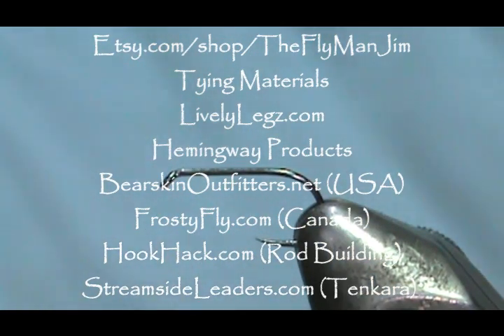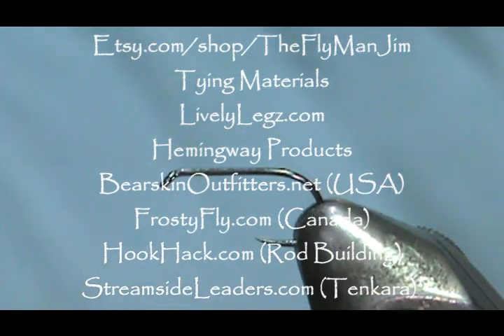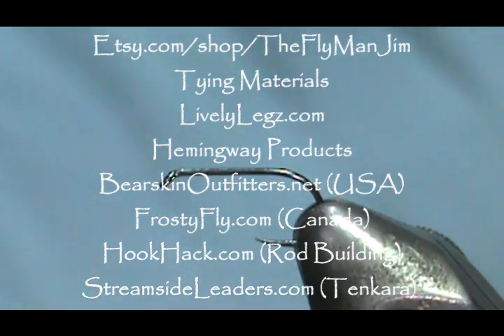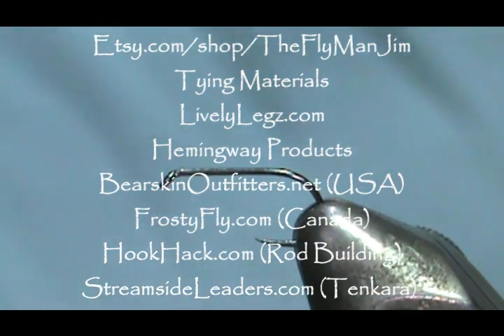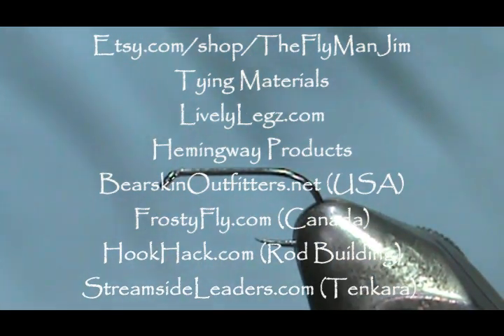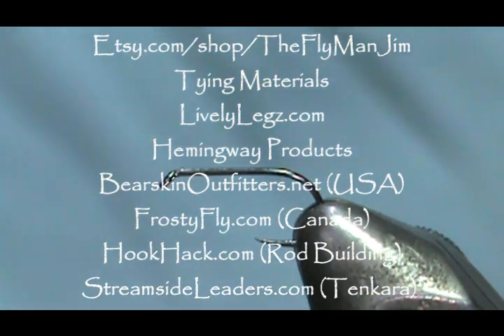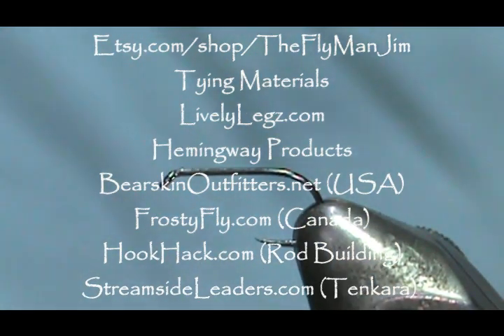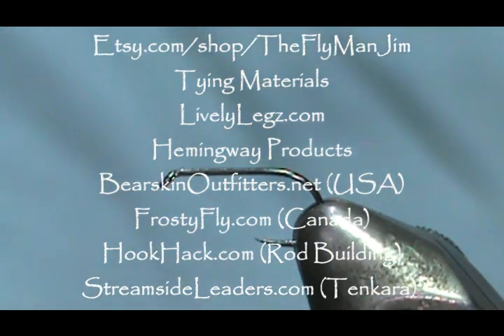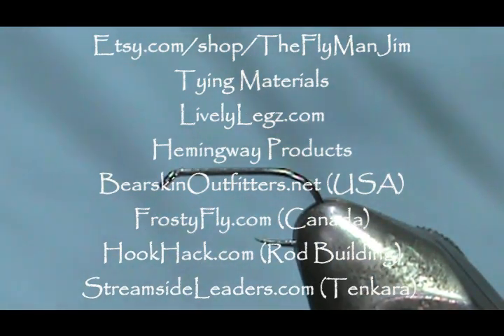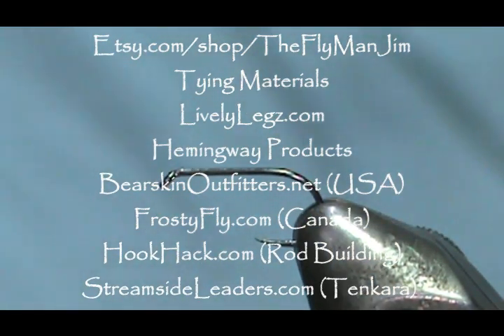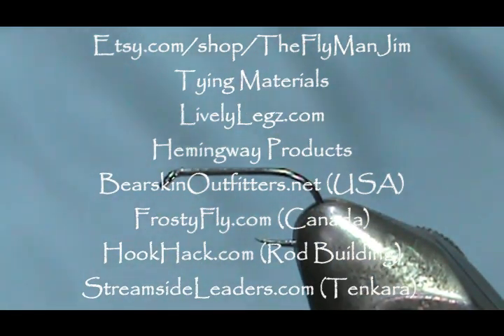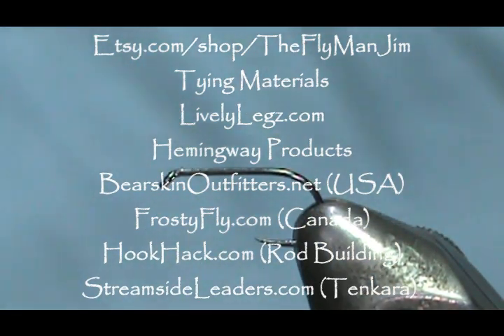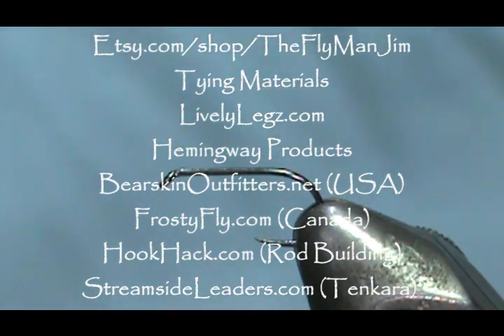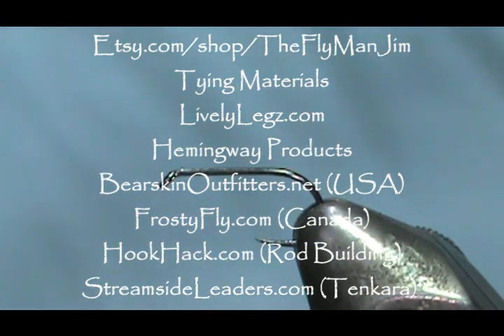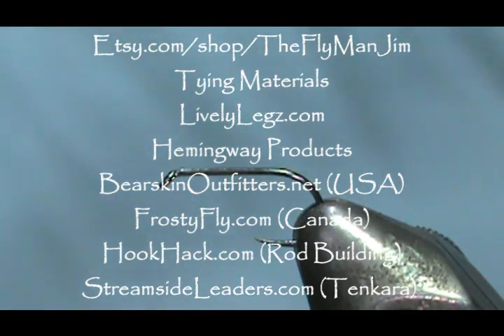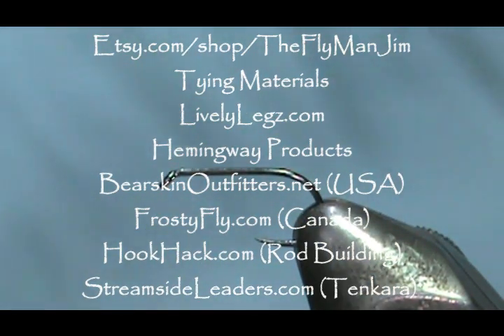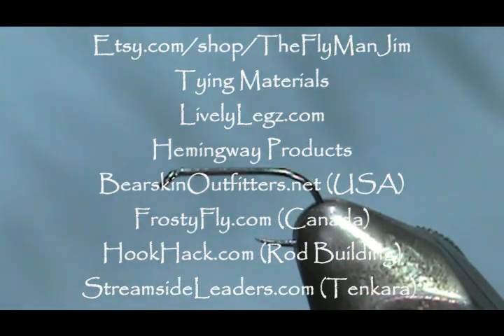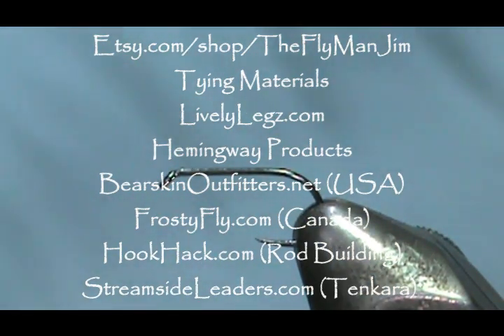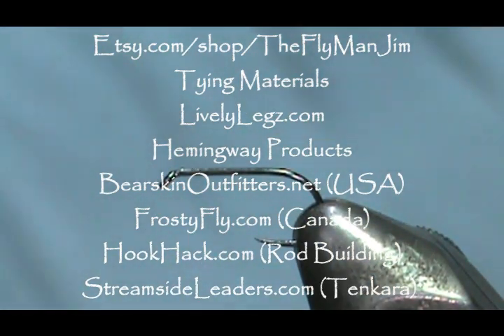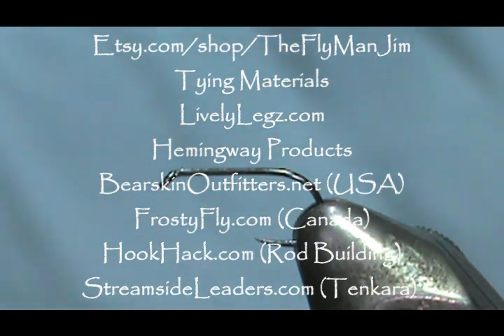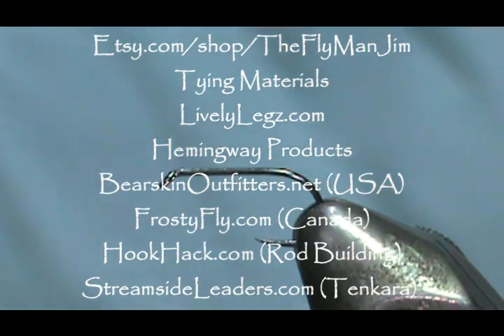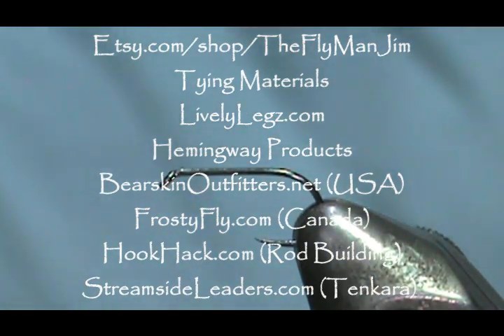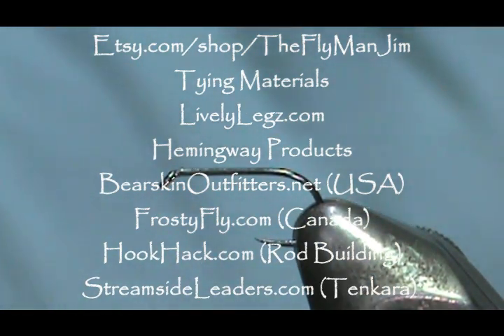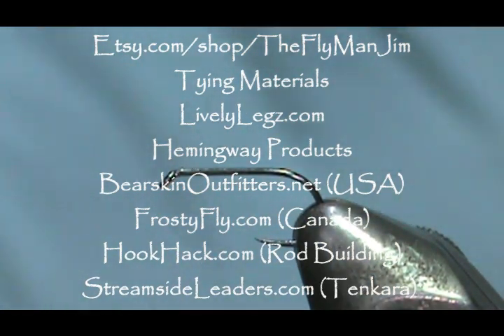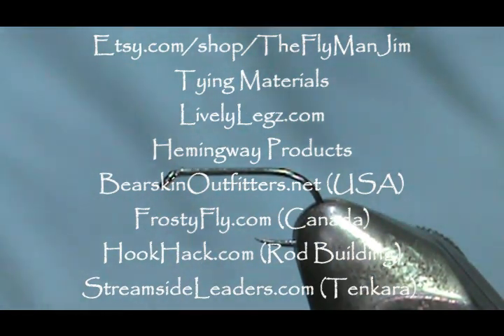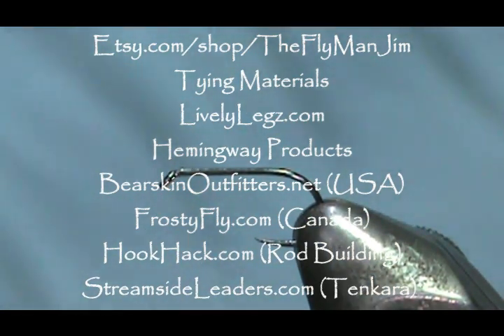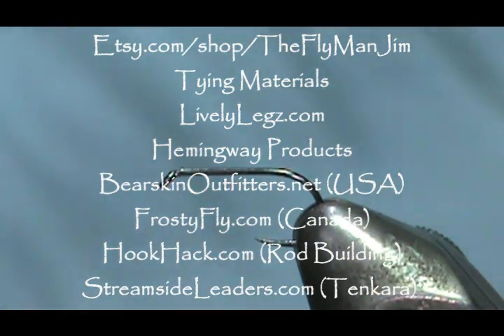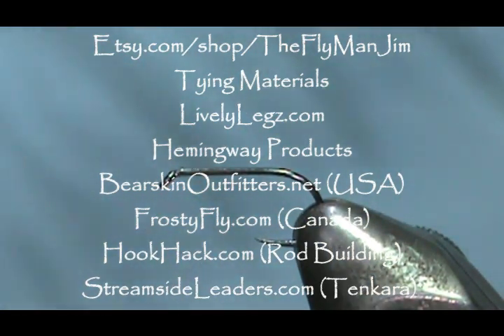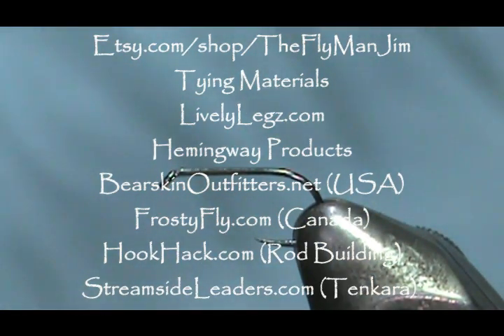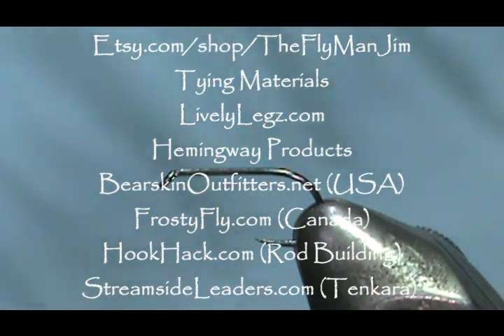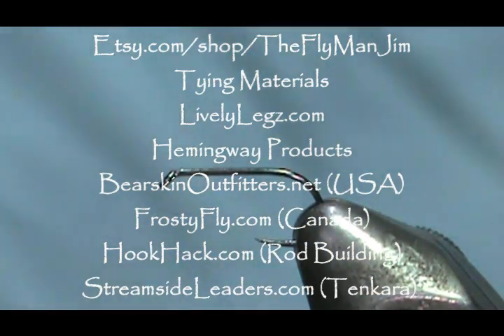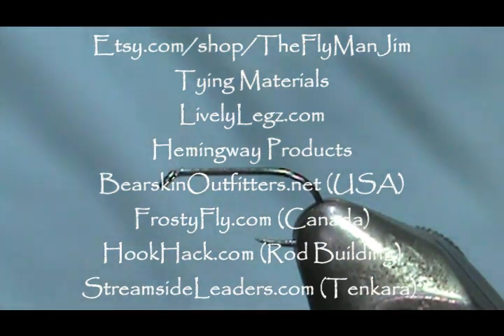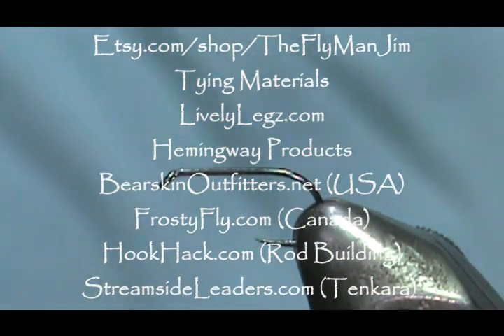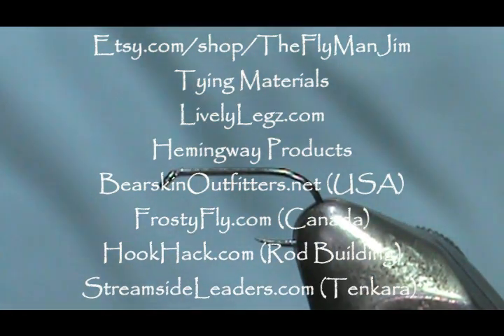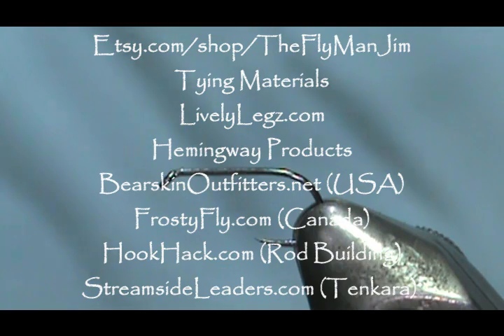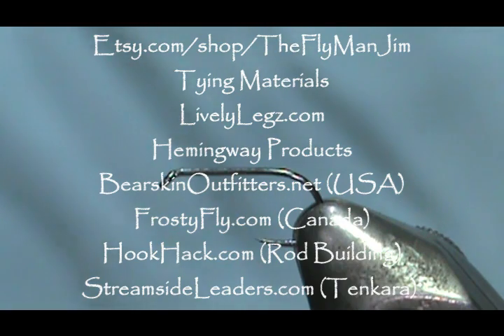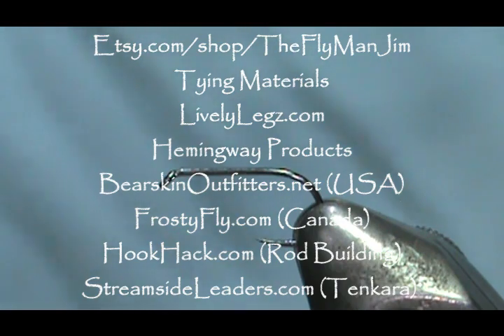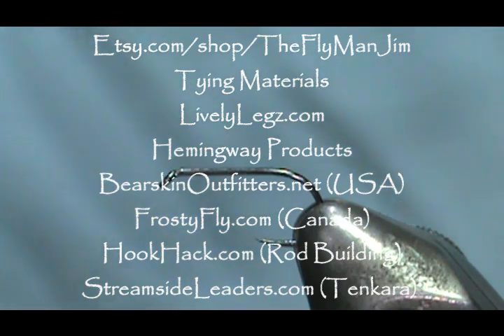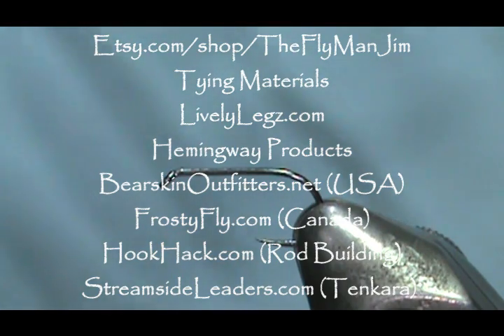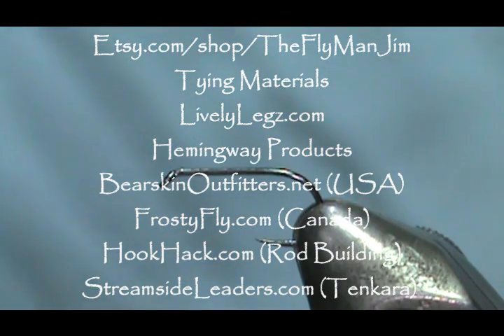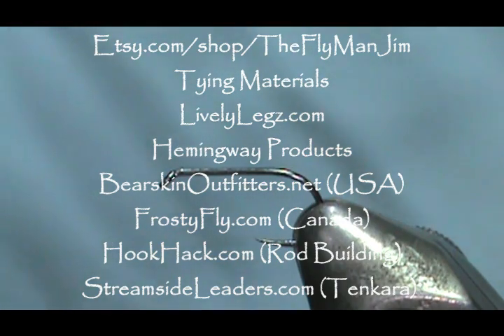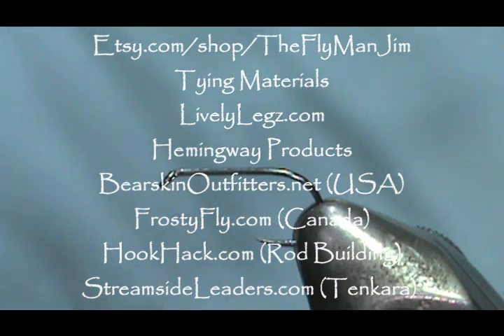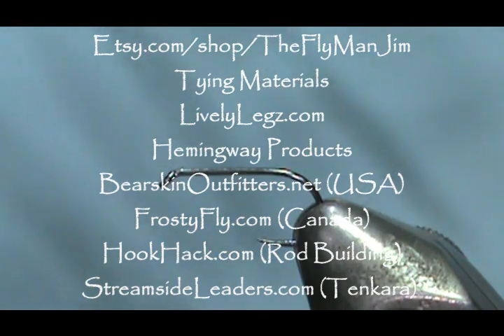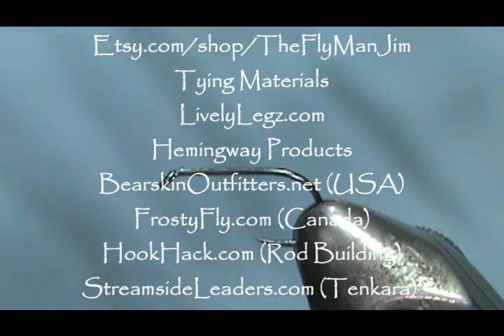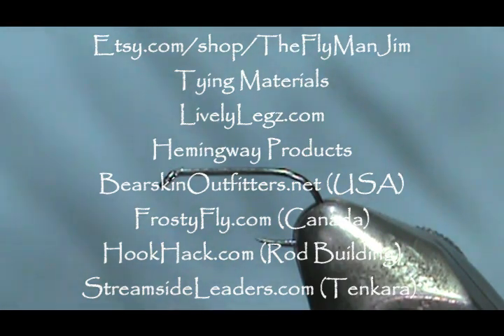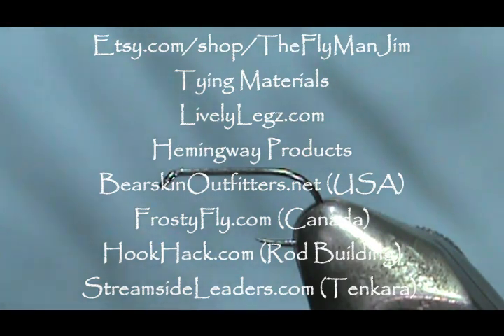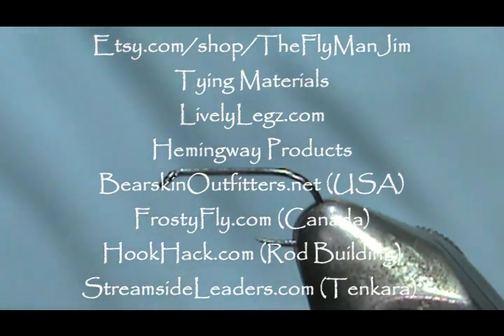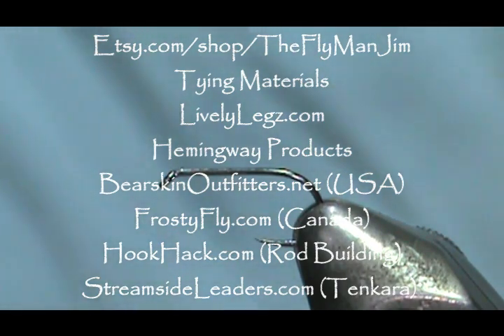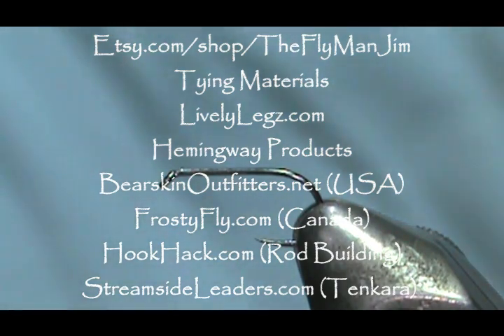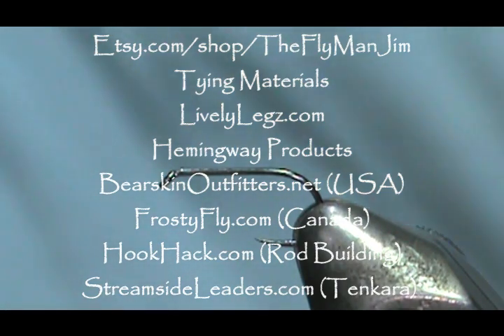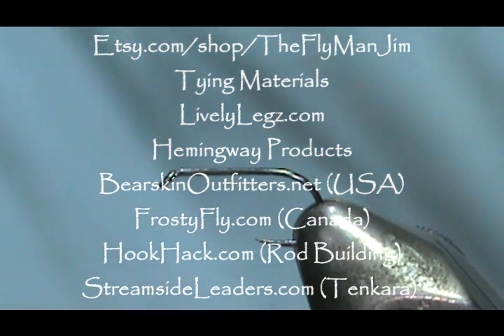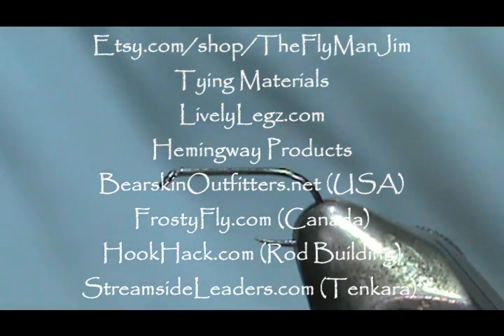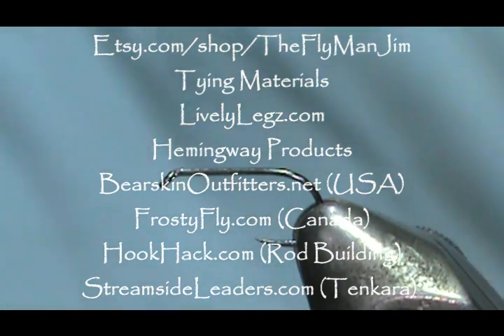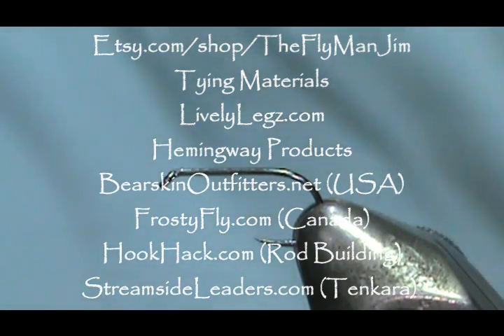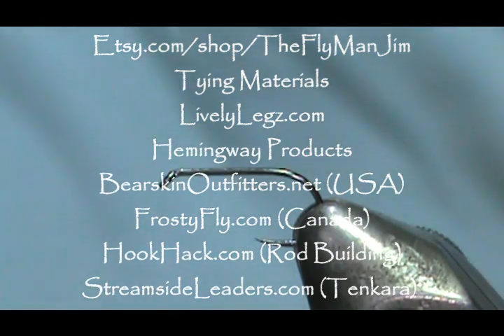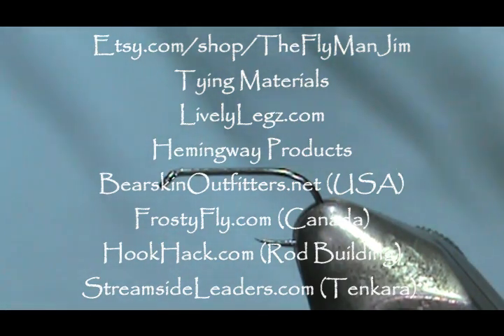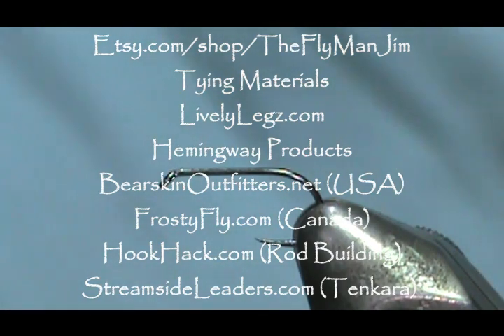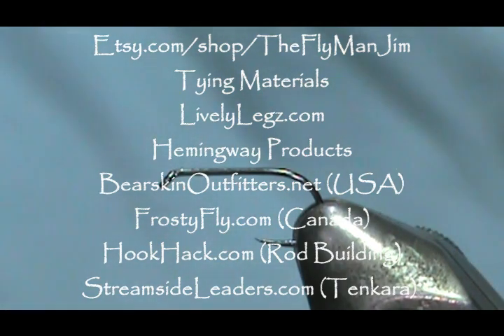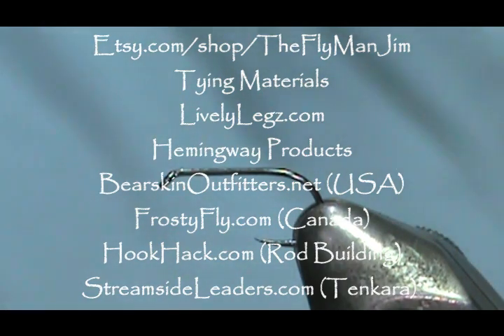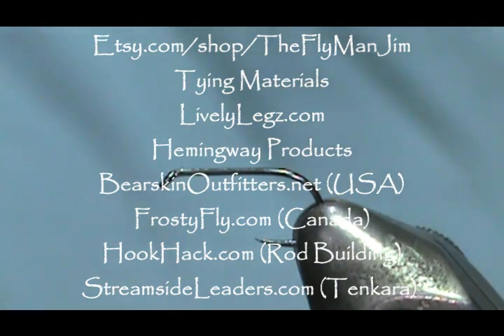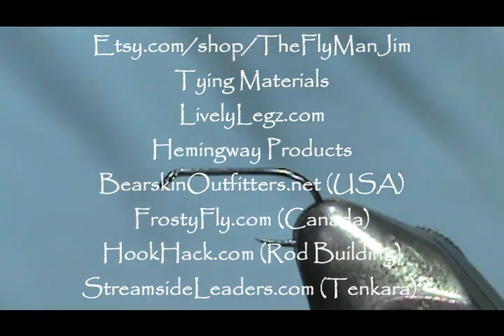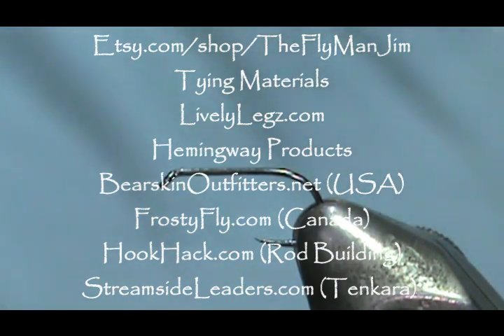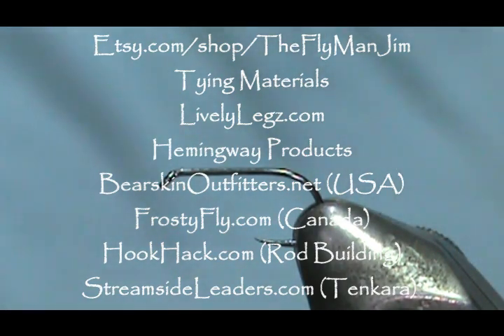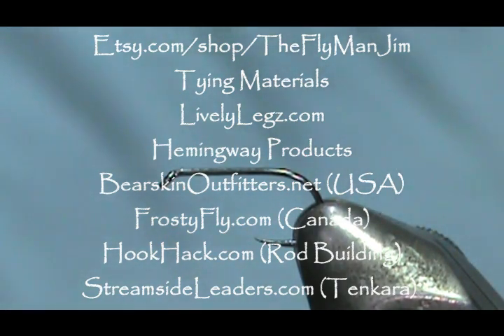Welcome back to another edition of Fly Tying with Jim Meshura. Today I'm going to tie the Kings River Caddis.